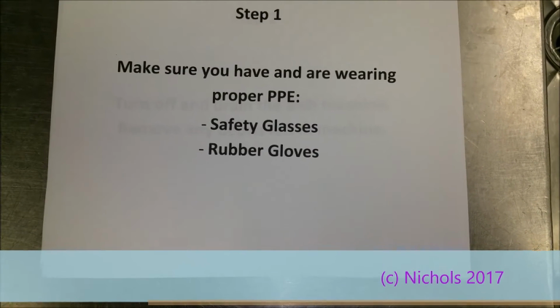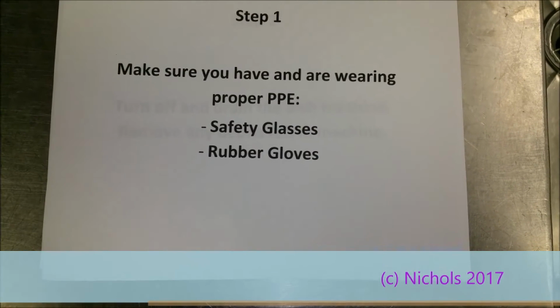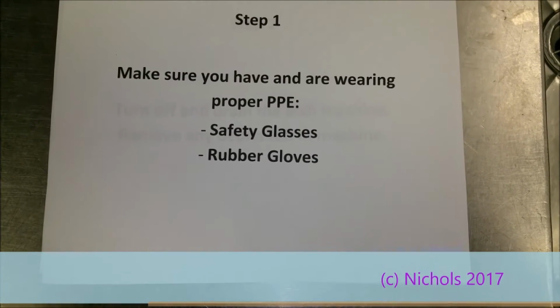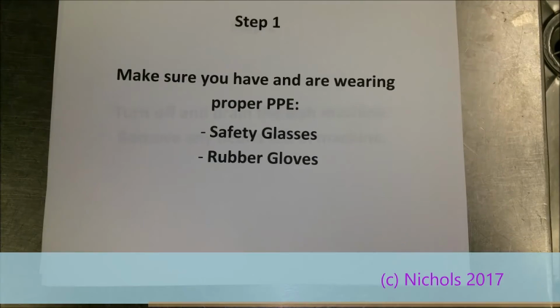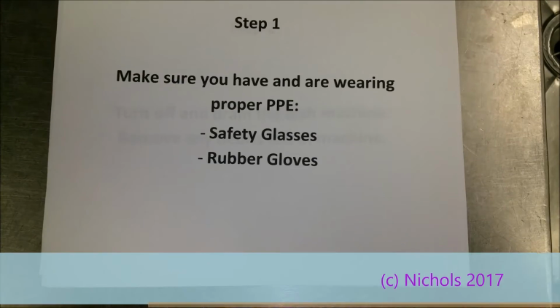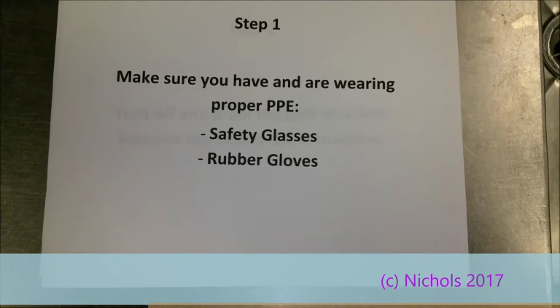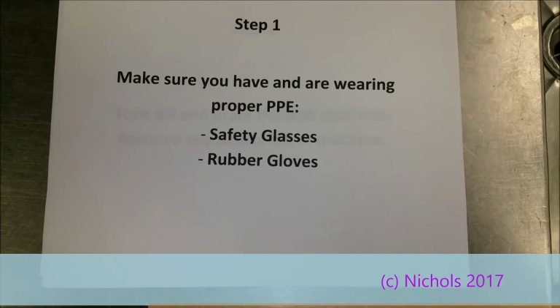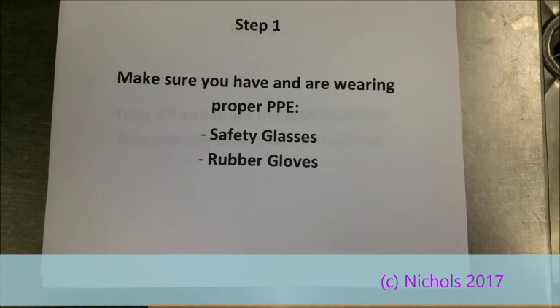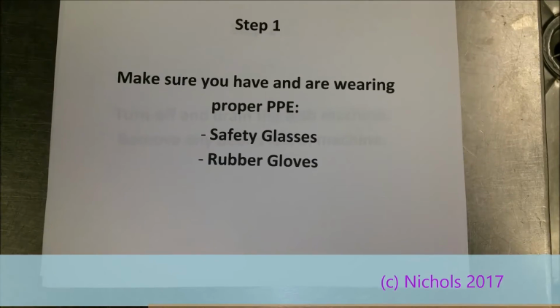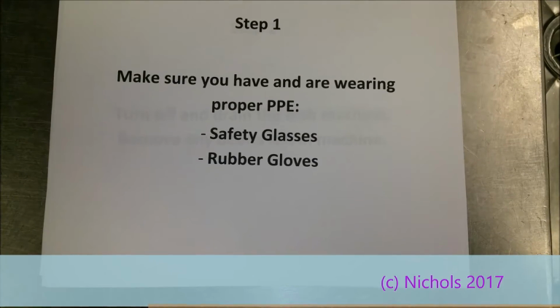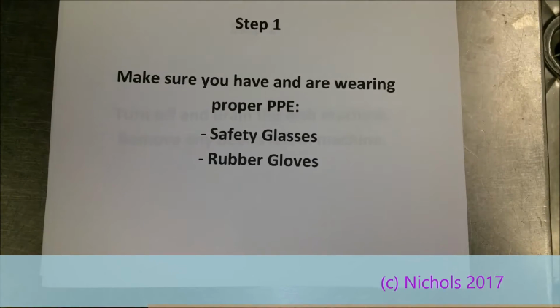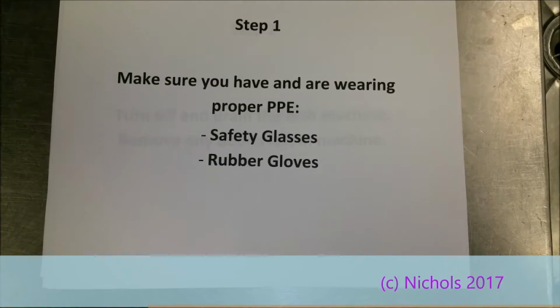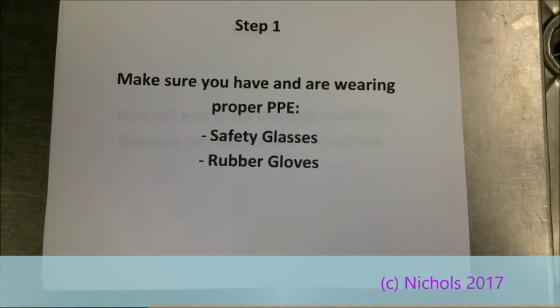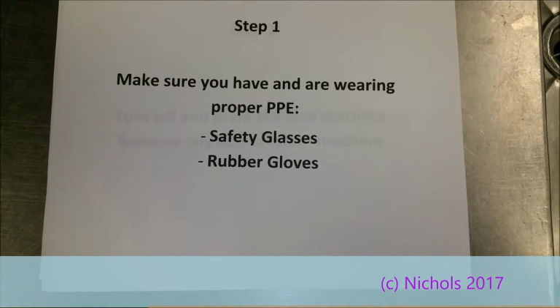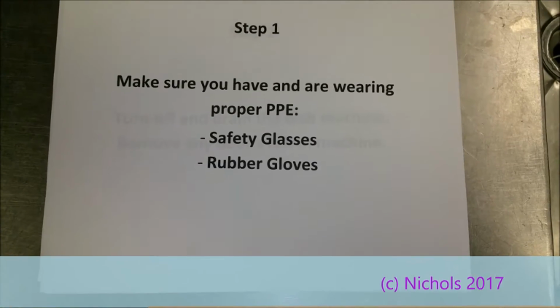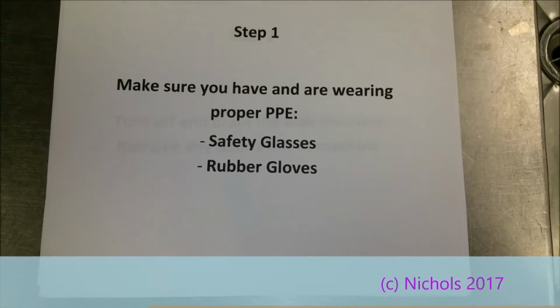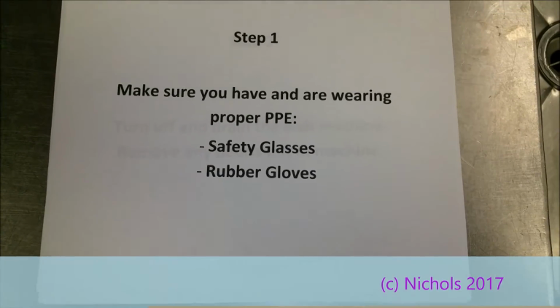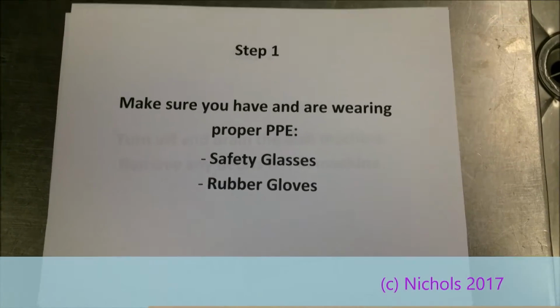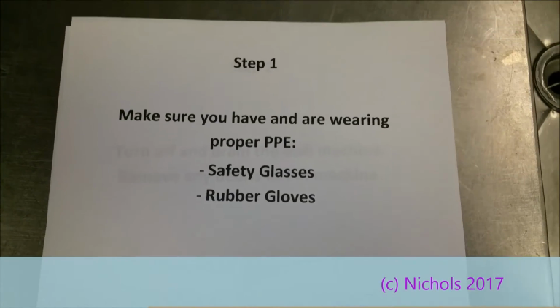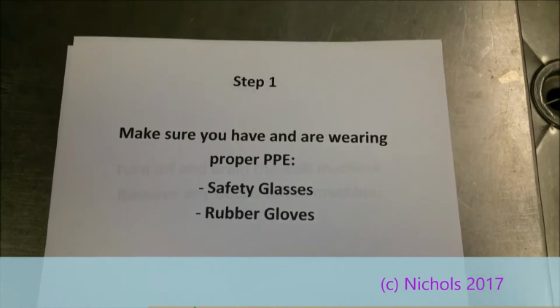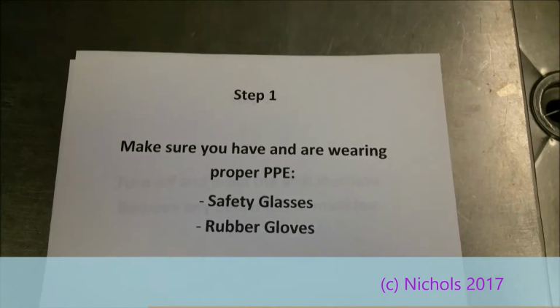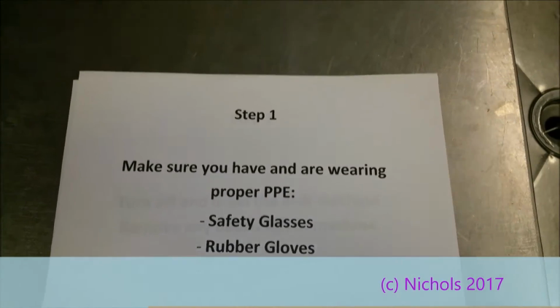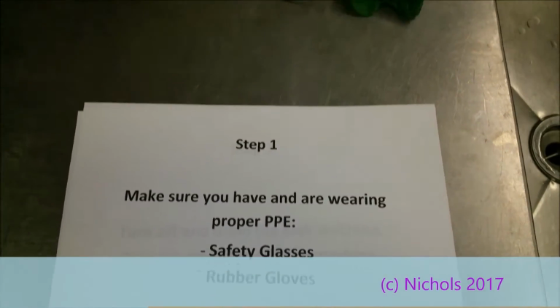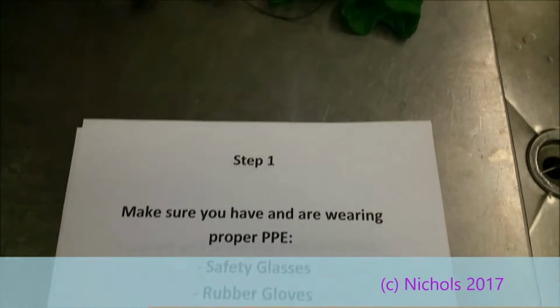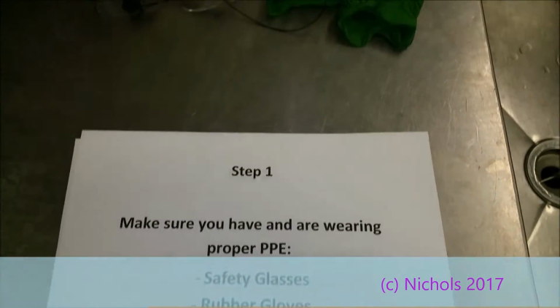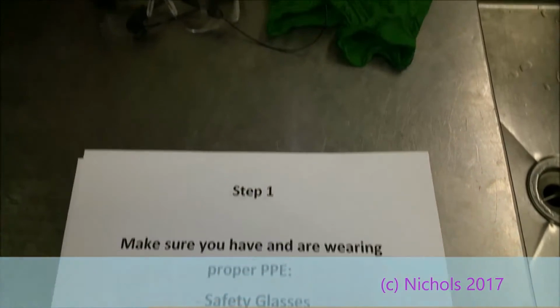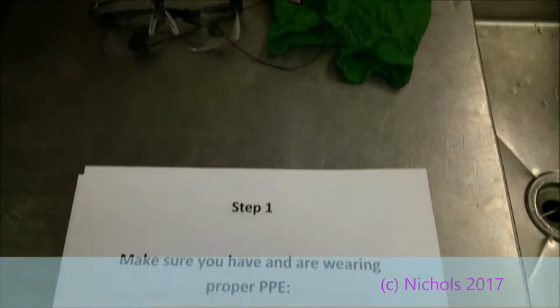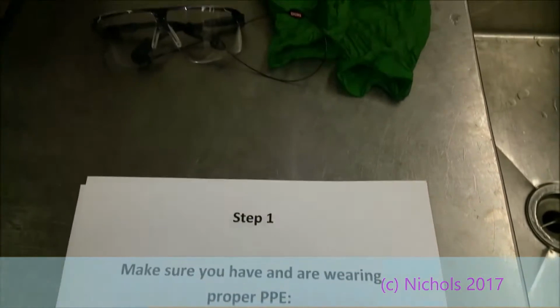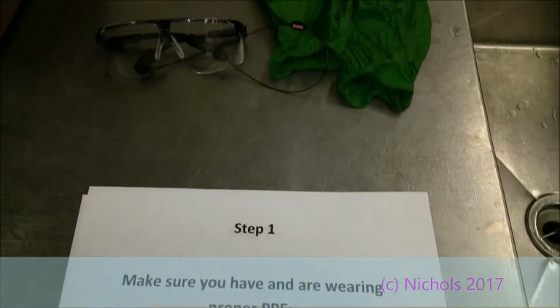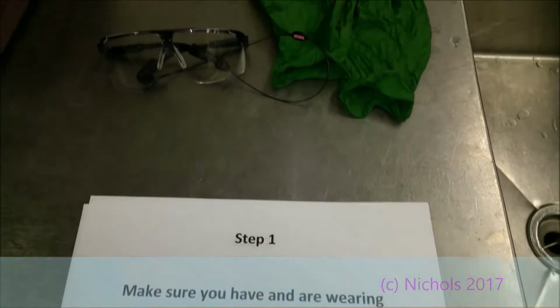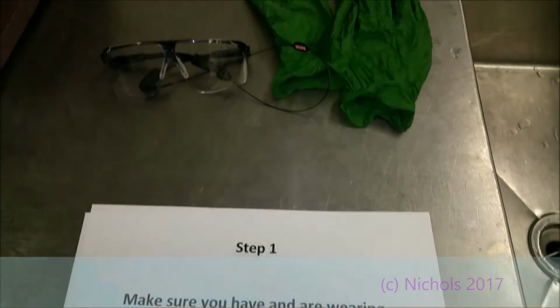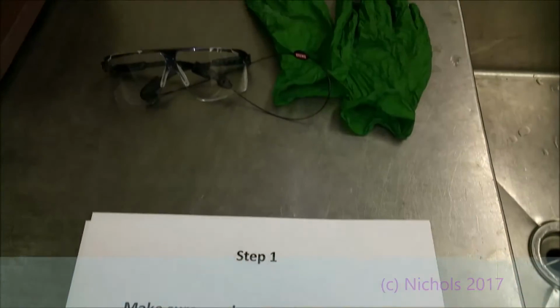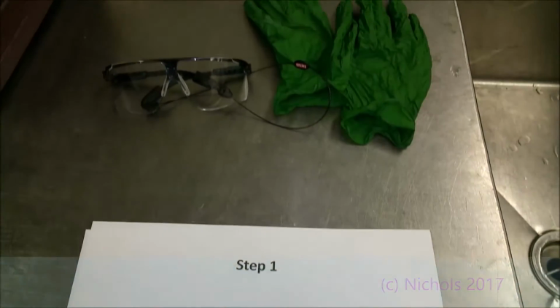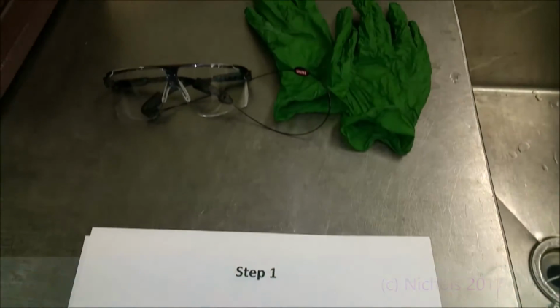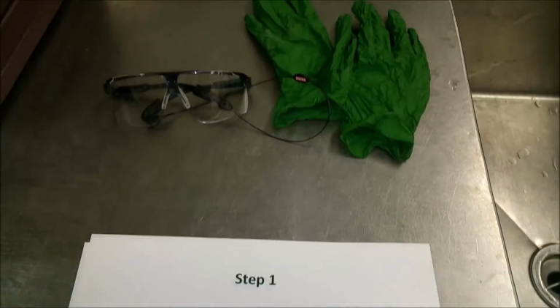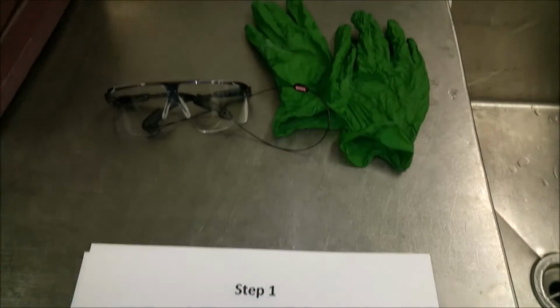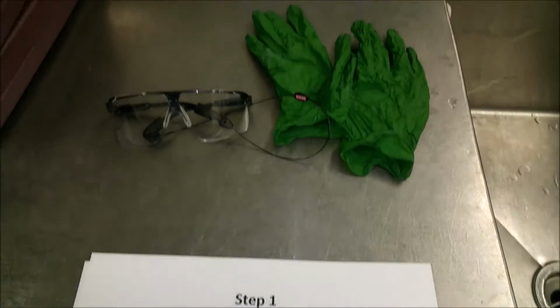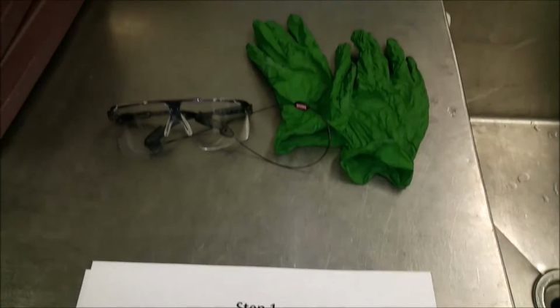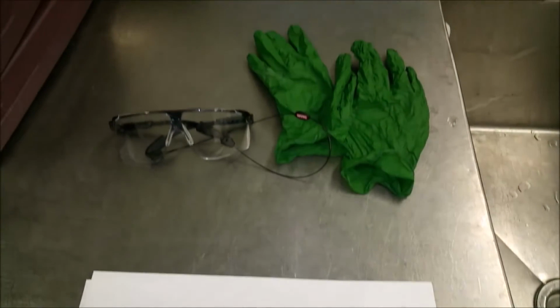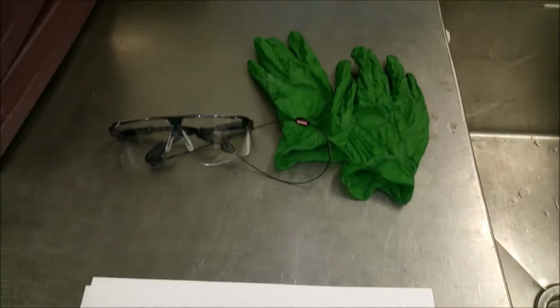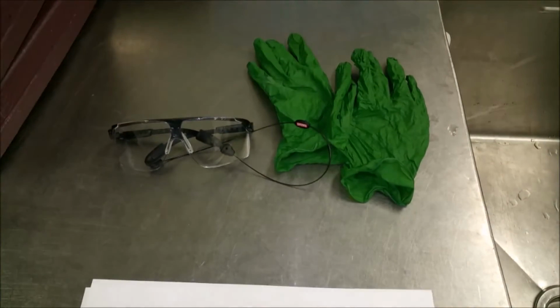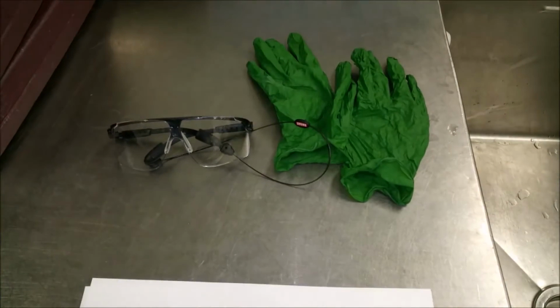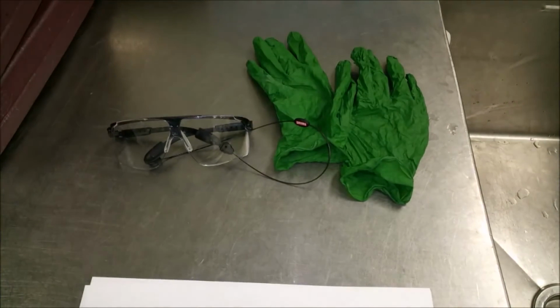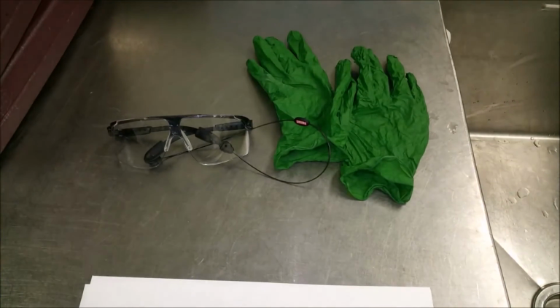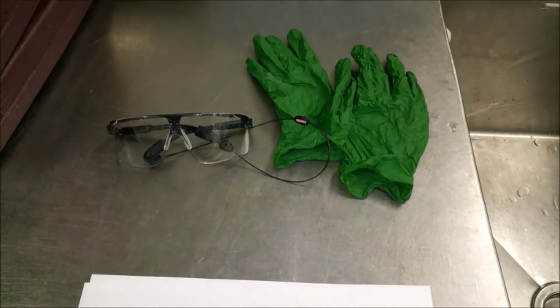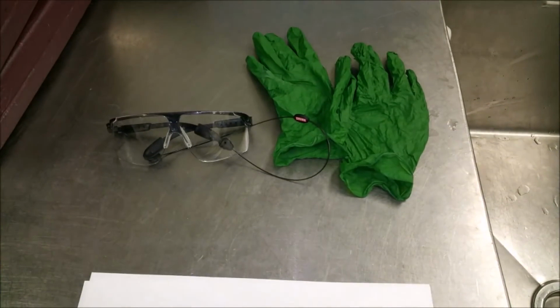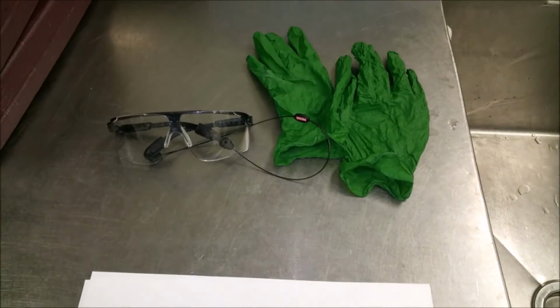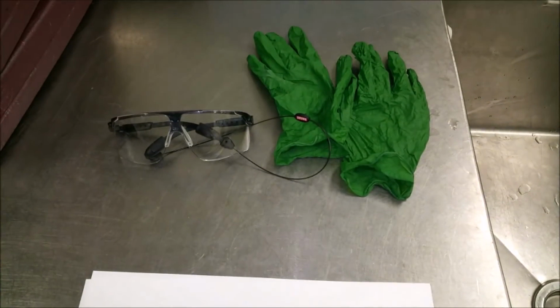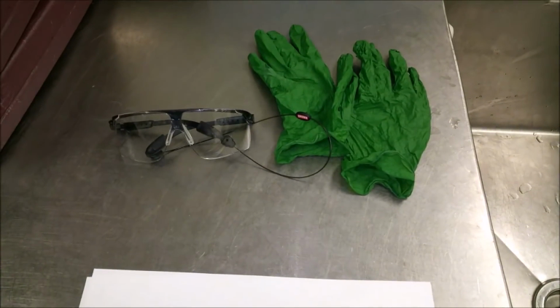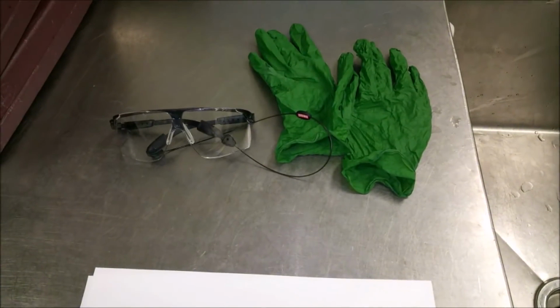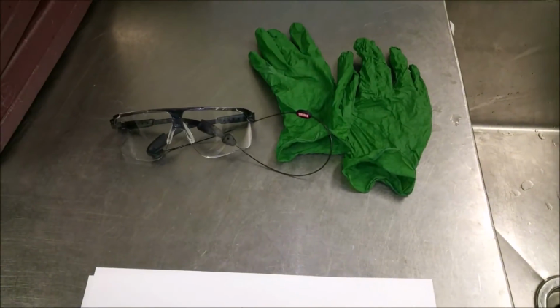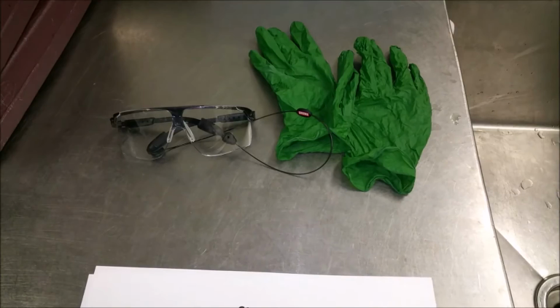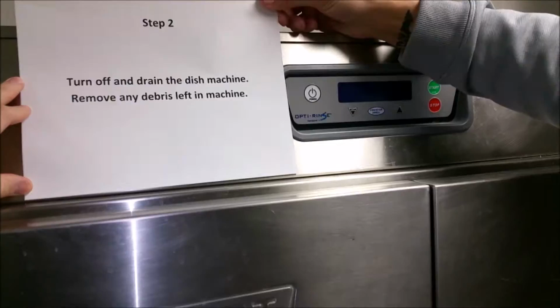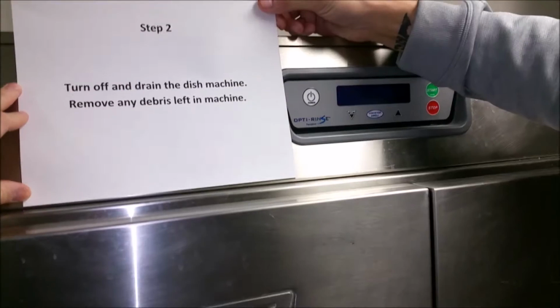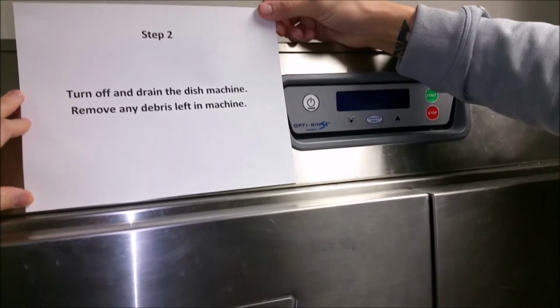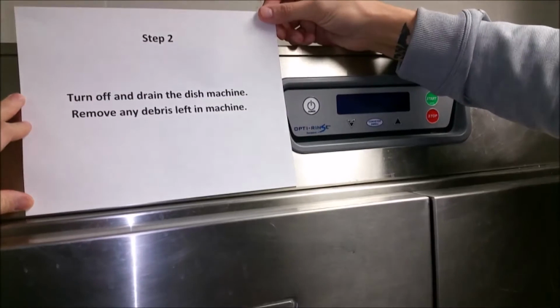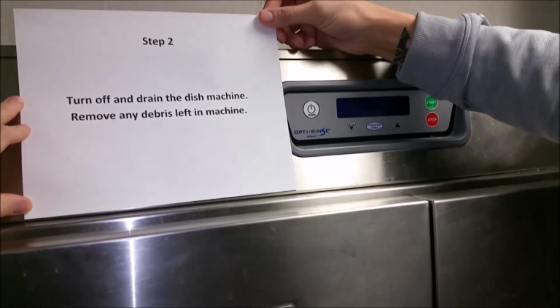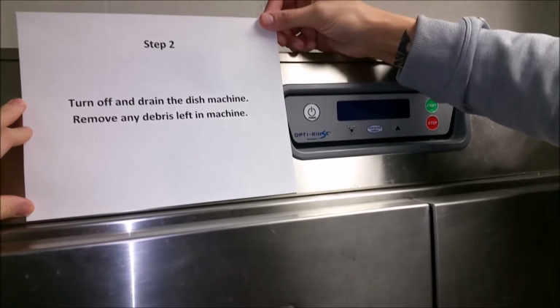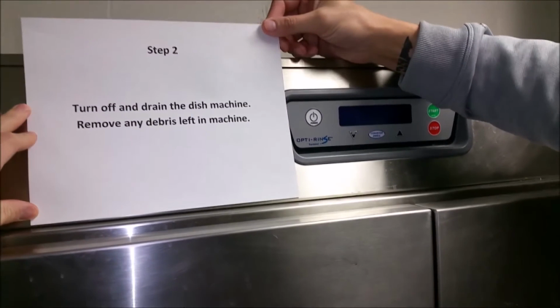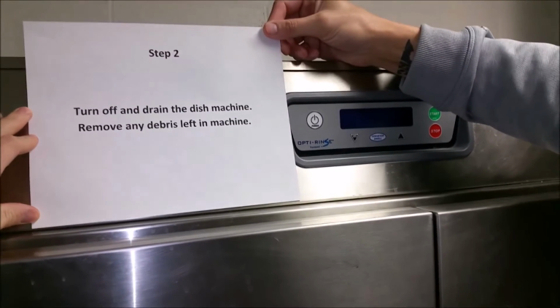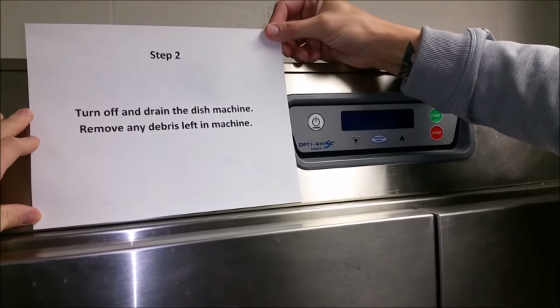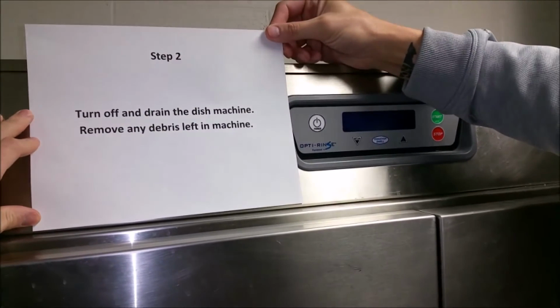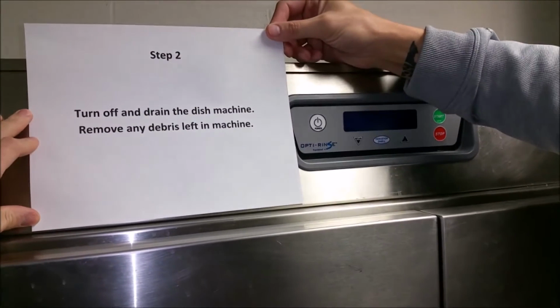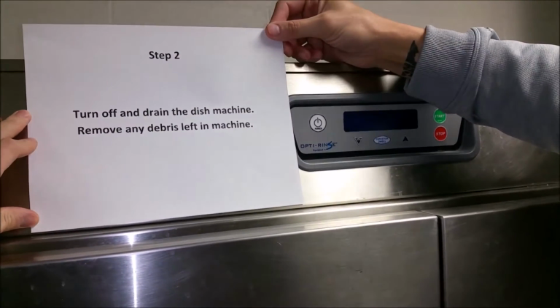Step one: make sure you have the proper PPE, such as safety goggles and rubber gloves.